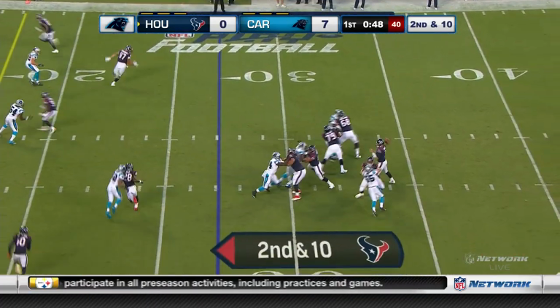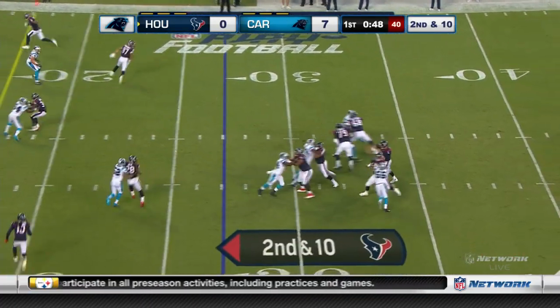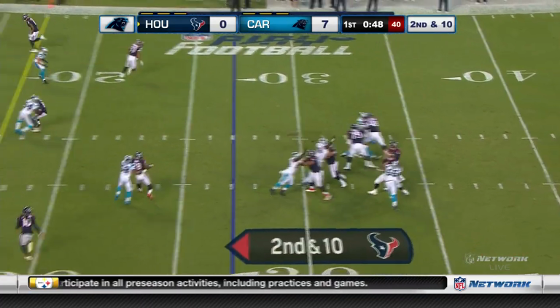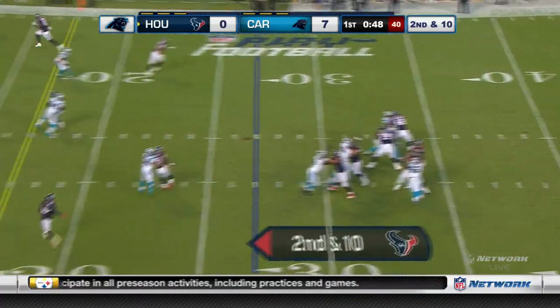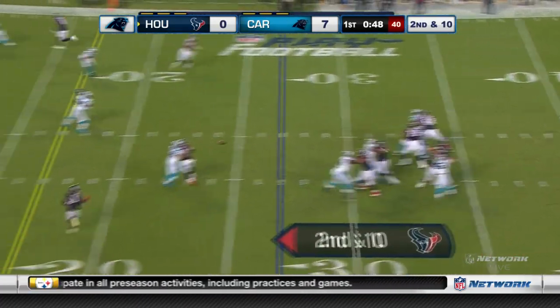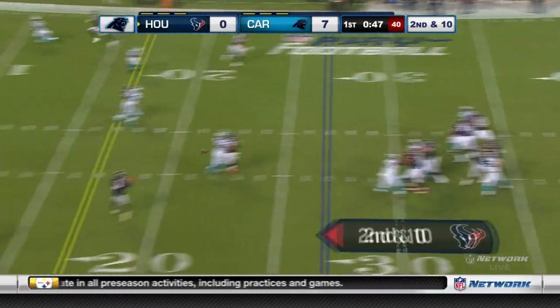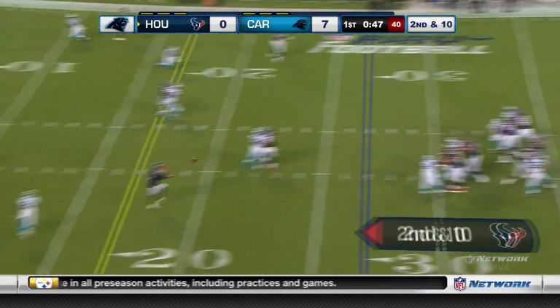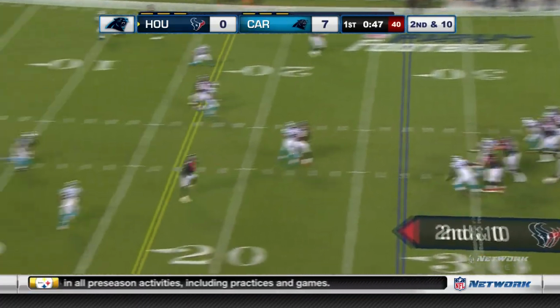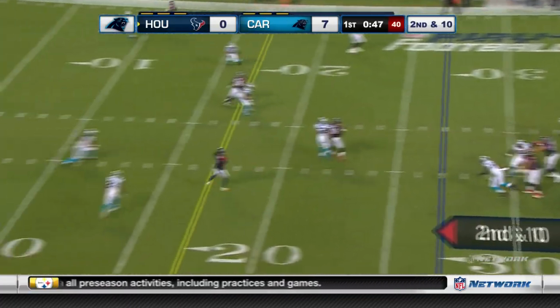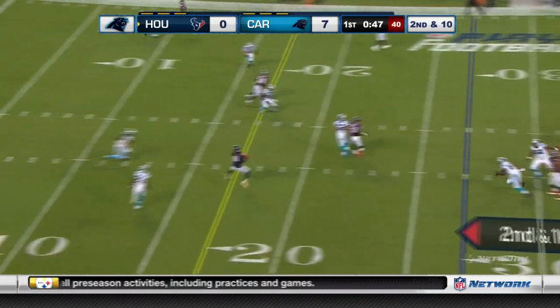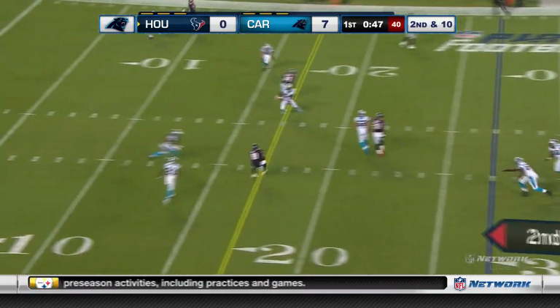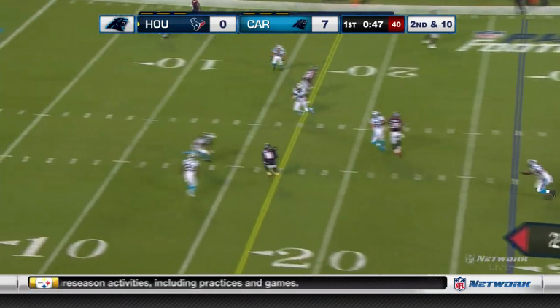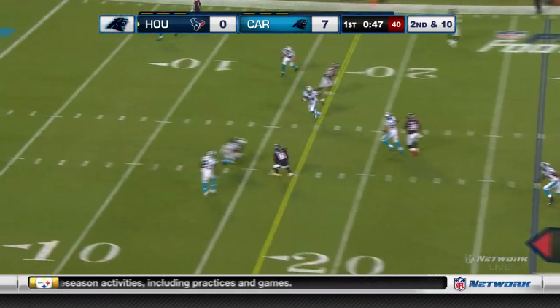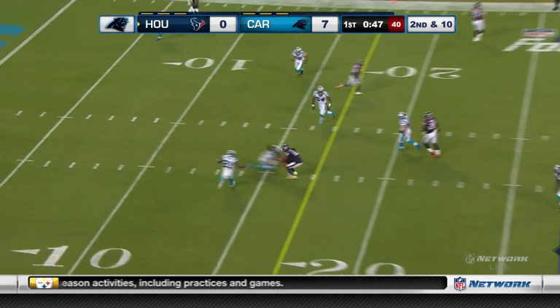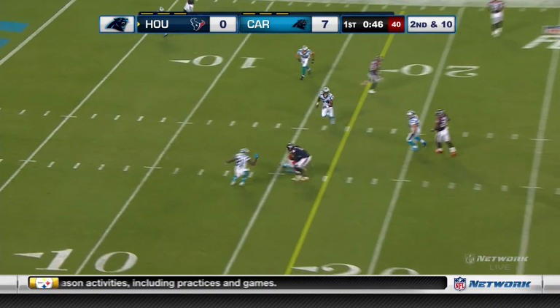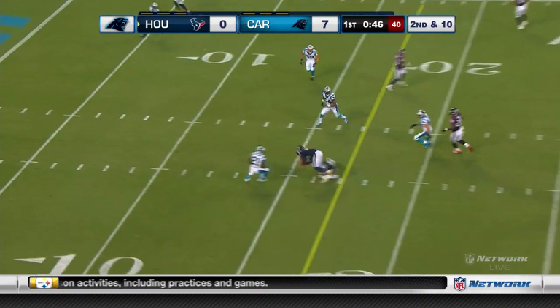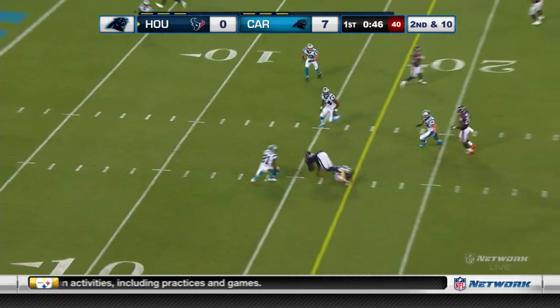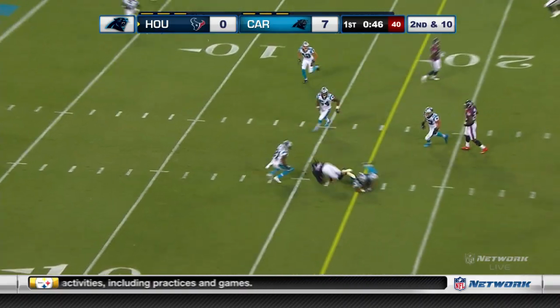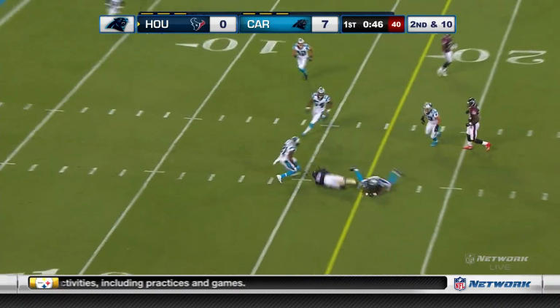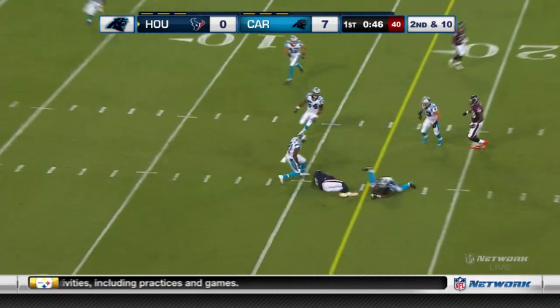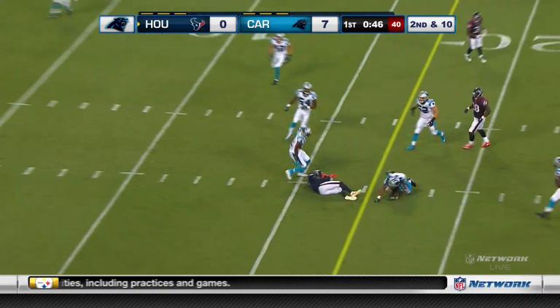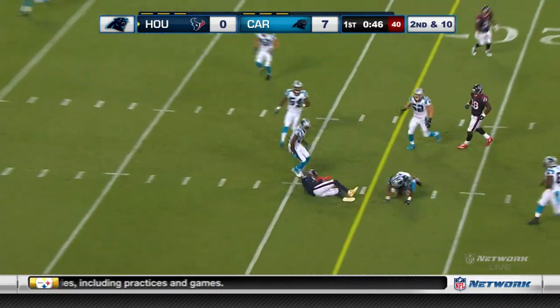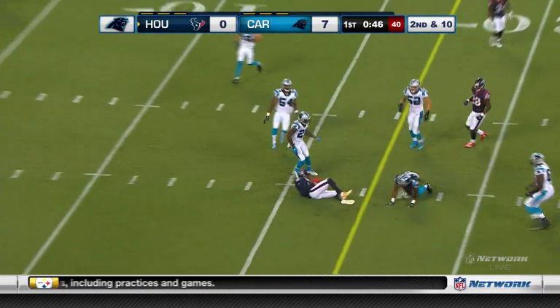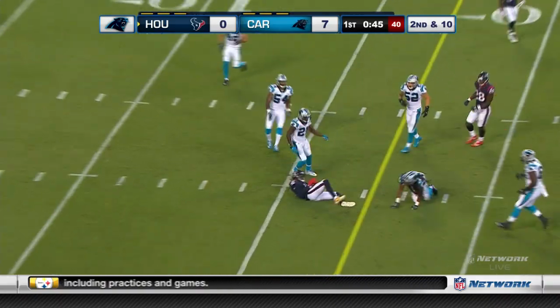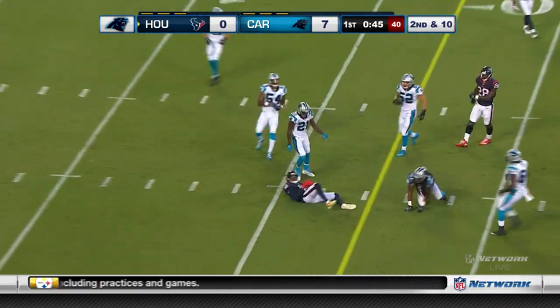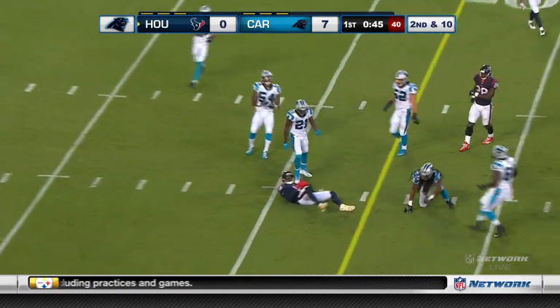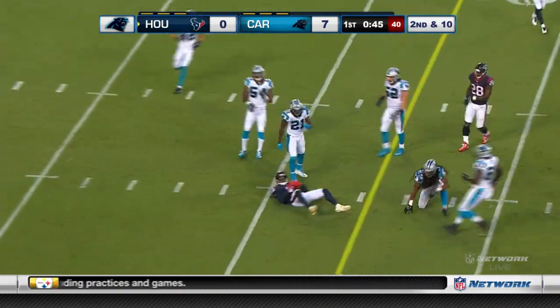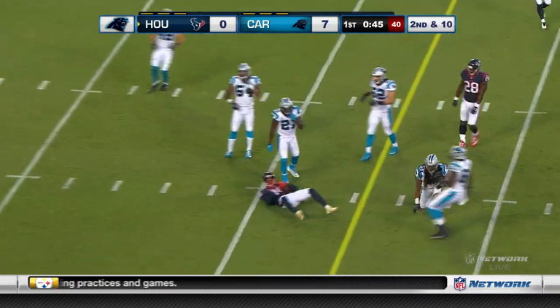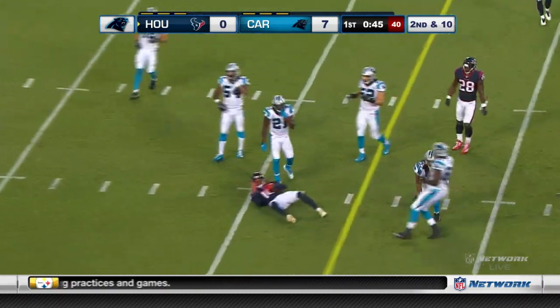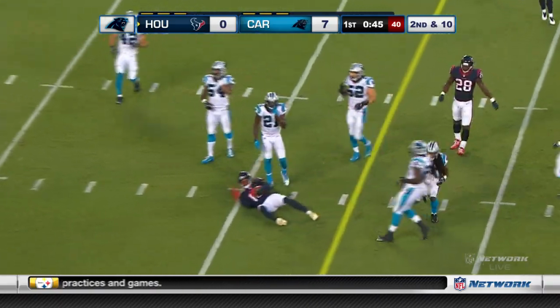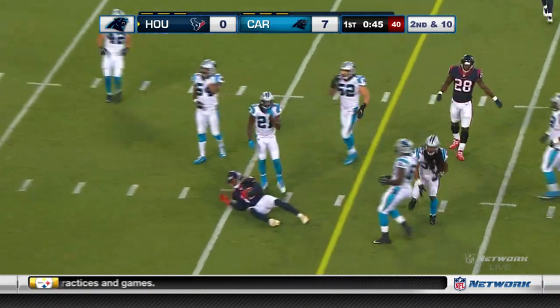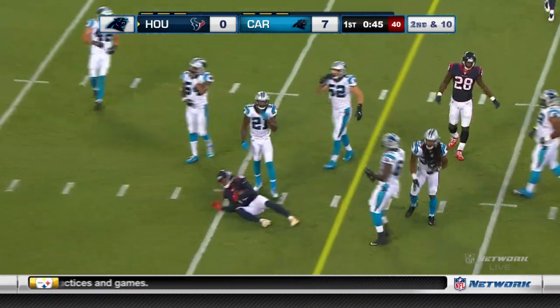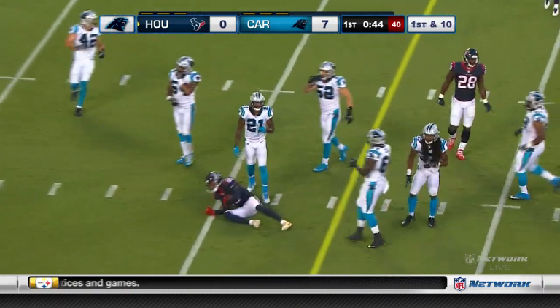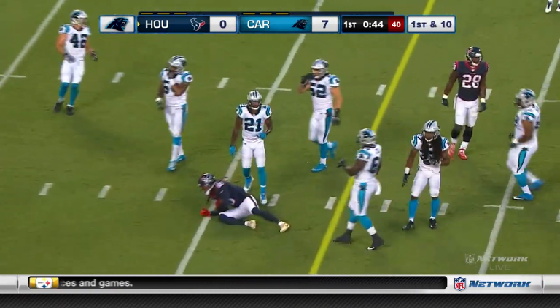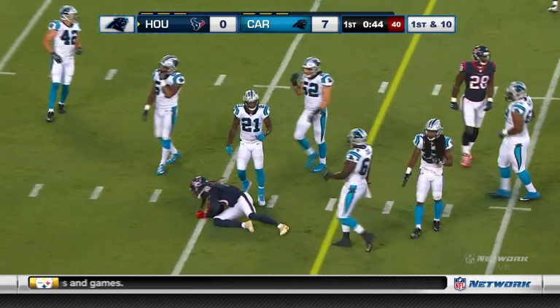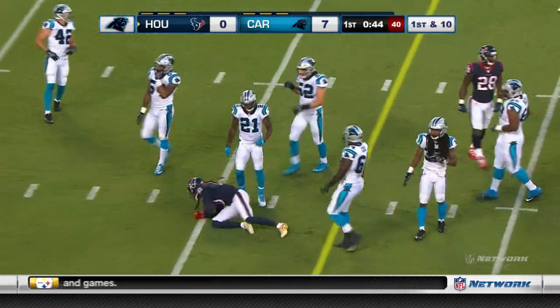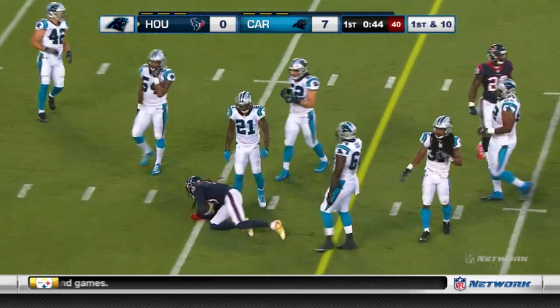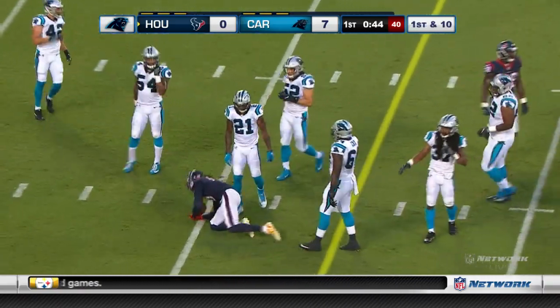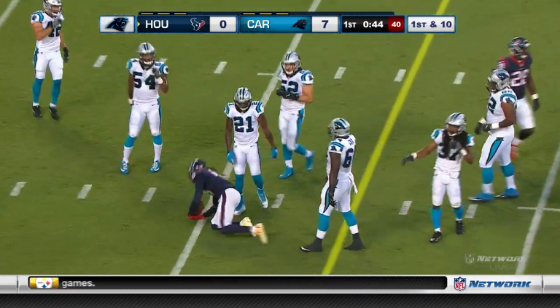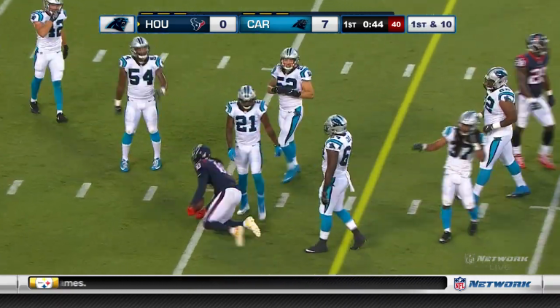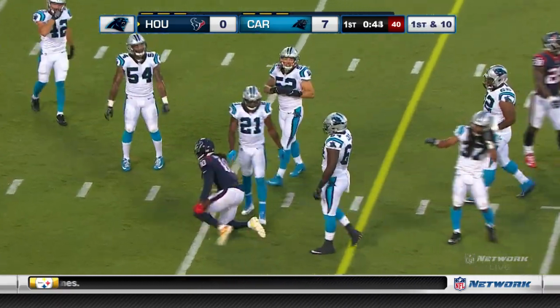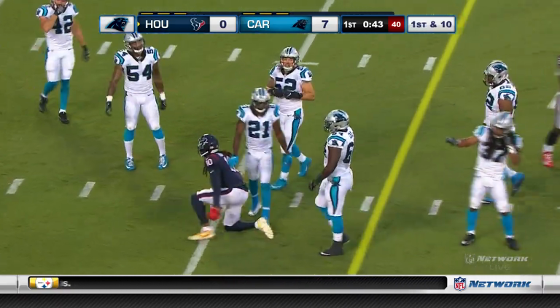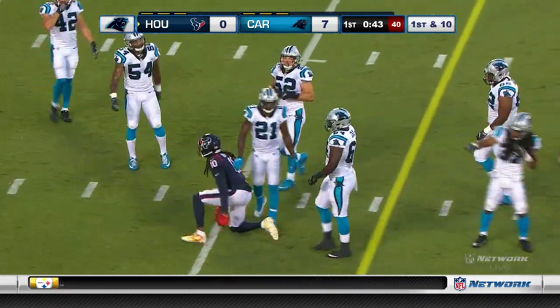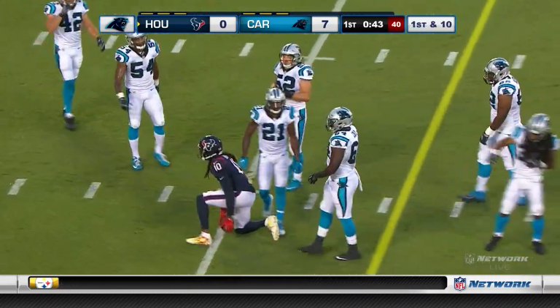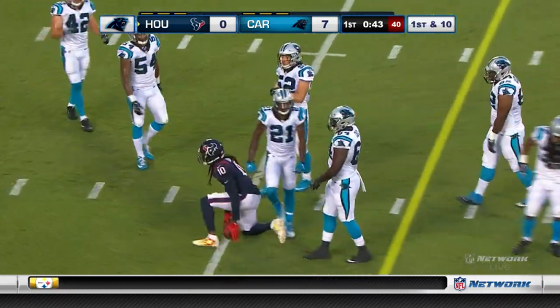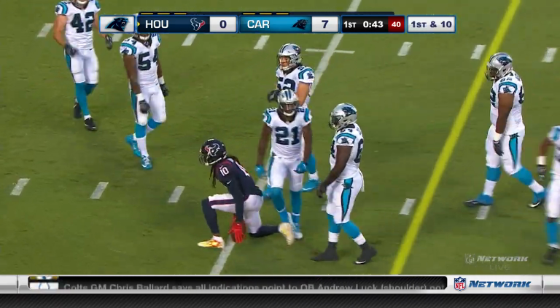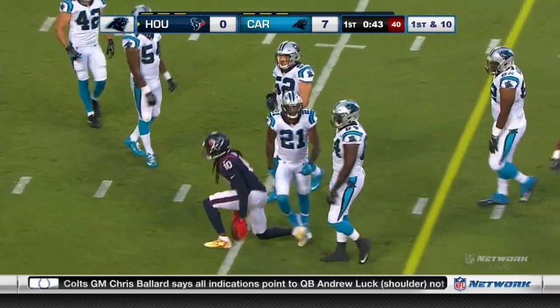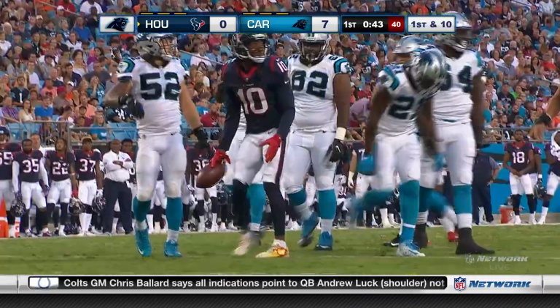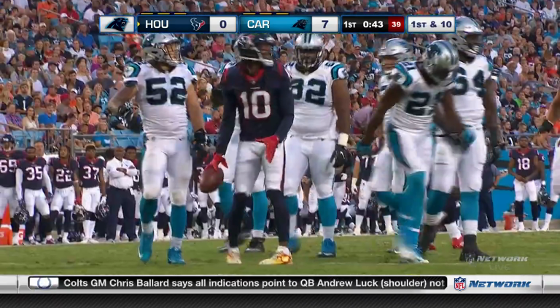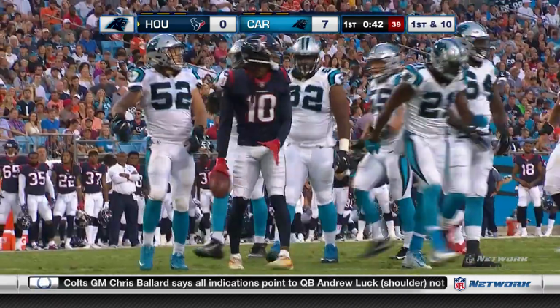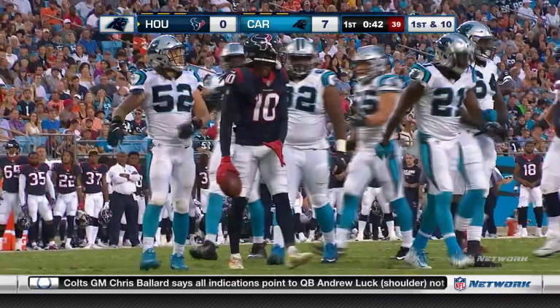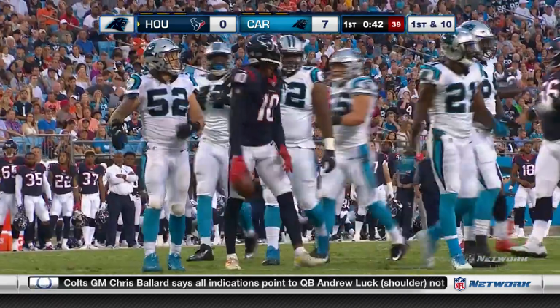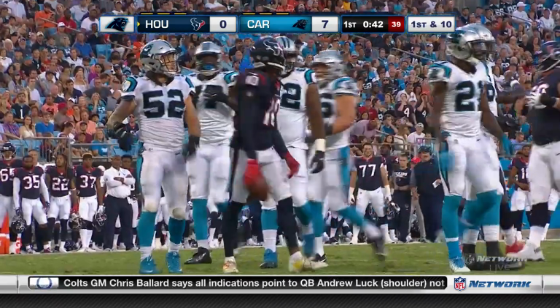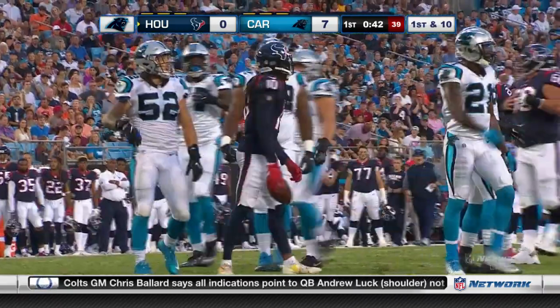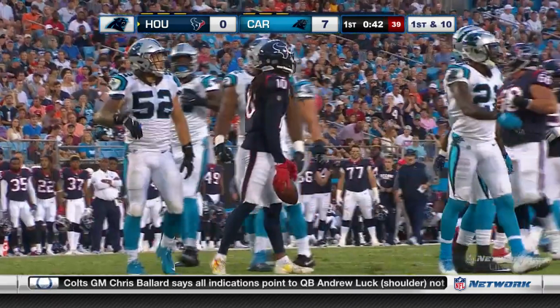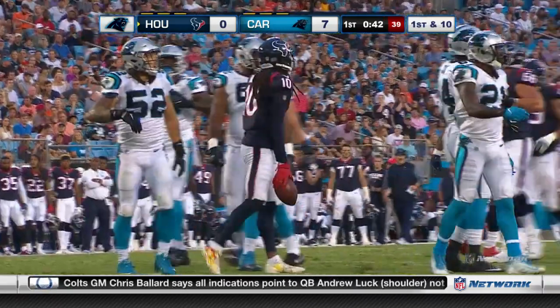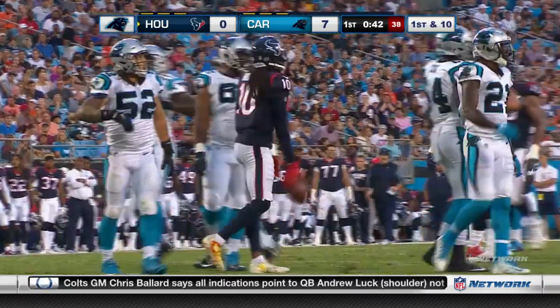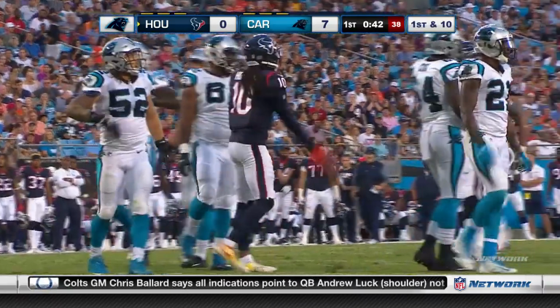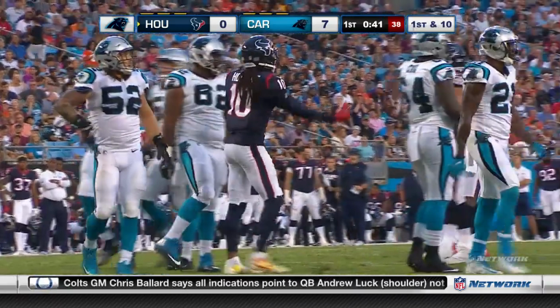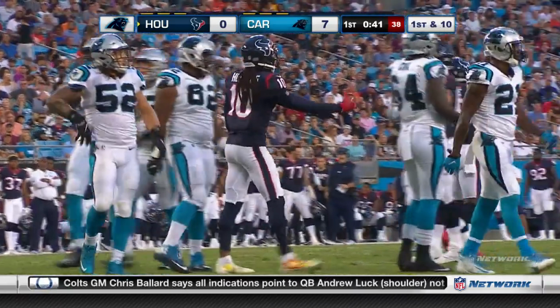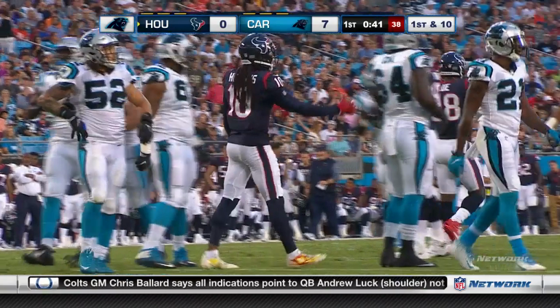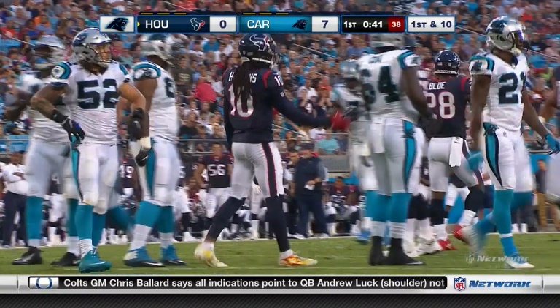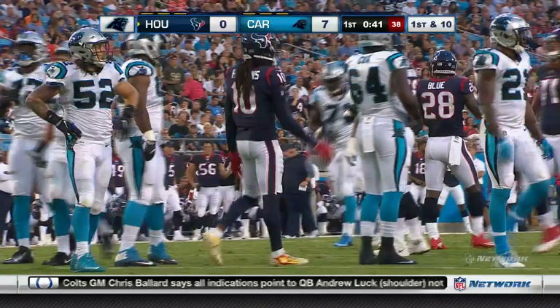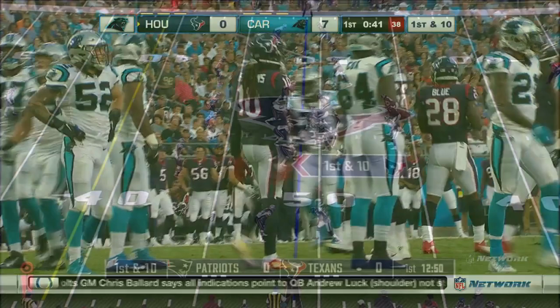Savage passed the ball and finds Hopkins for a first down.